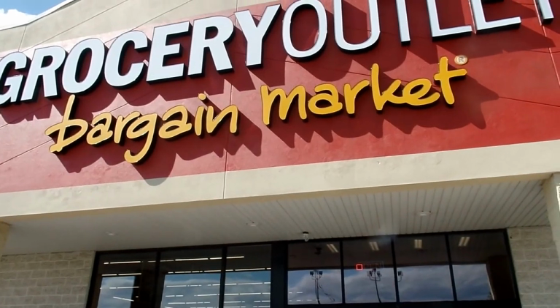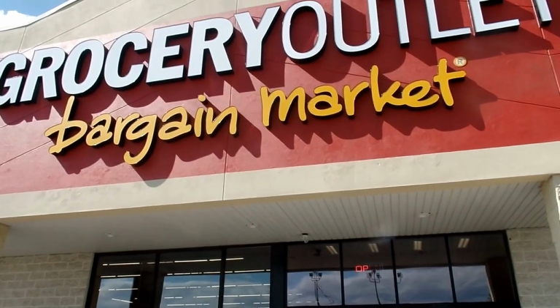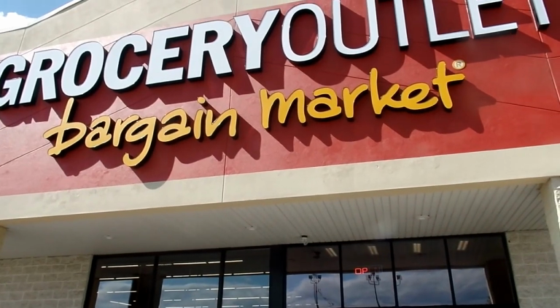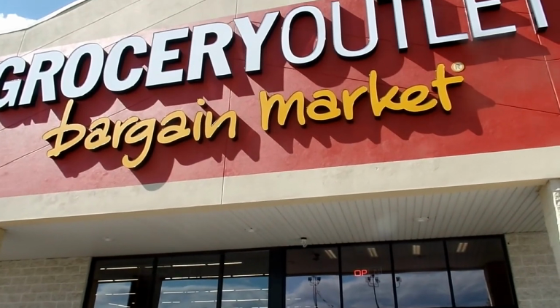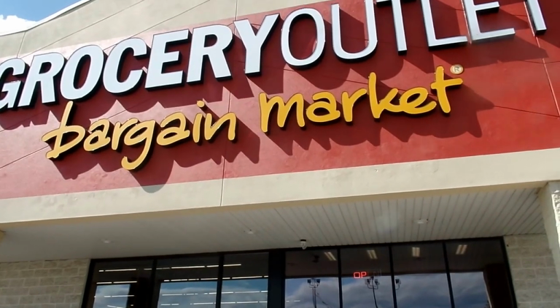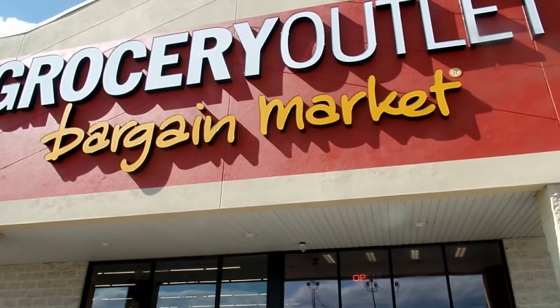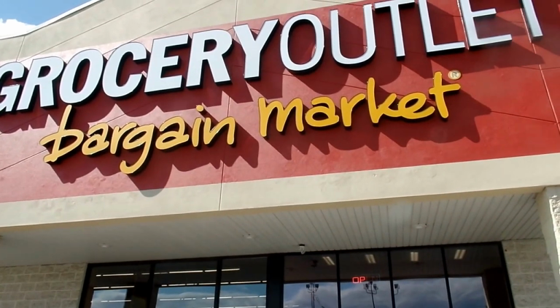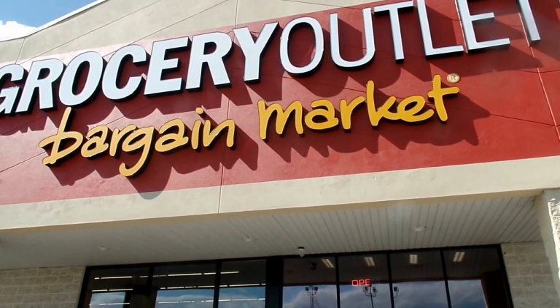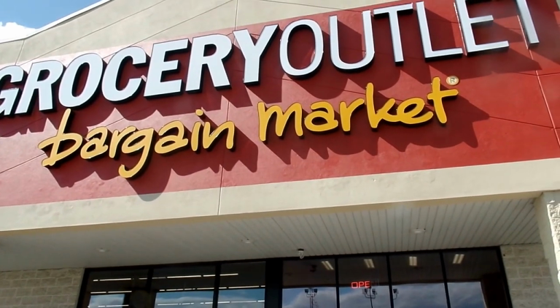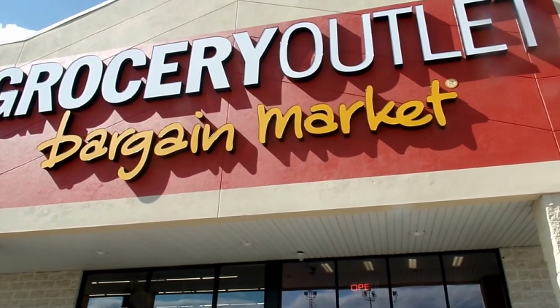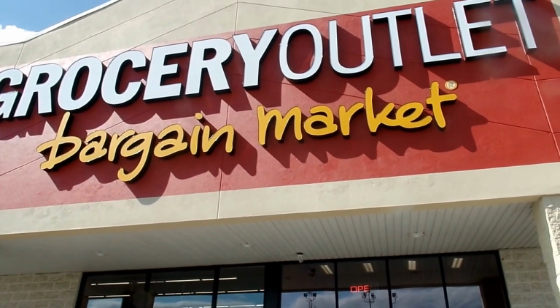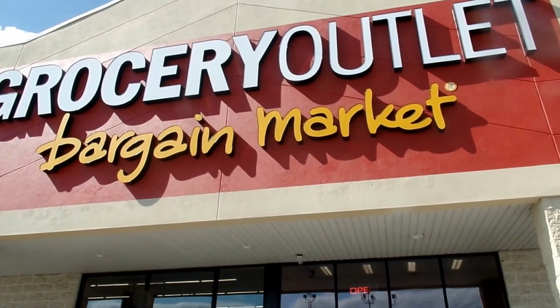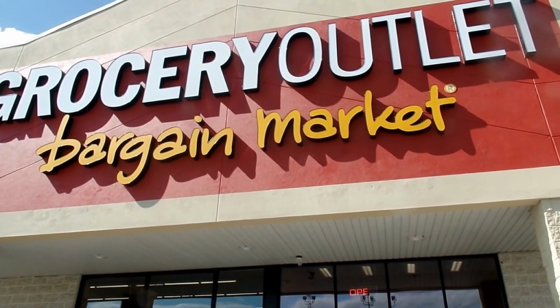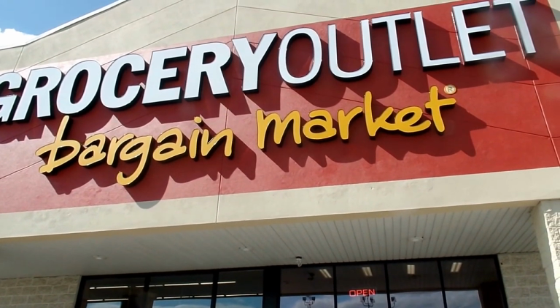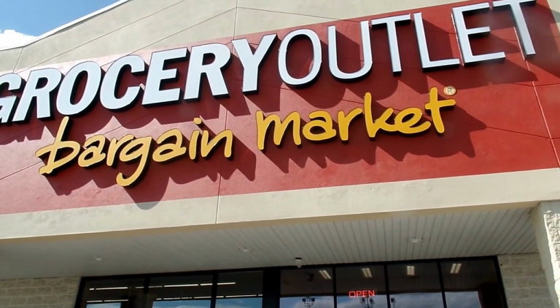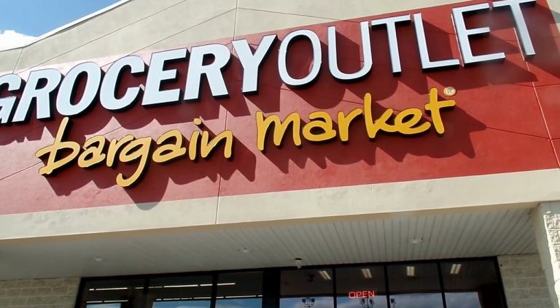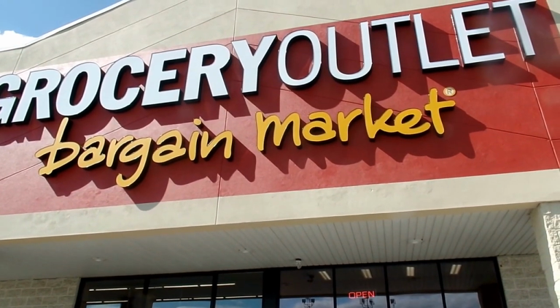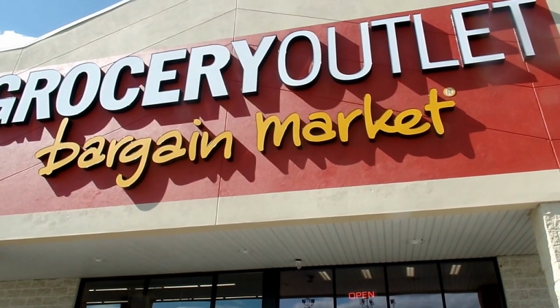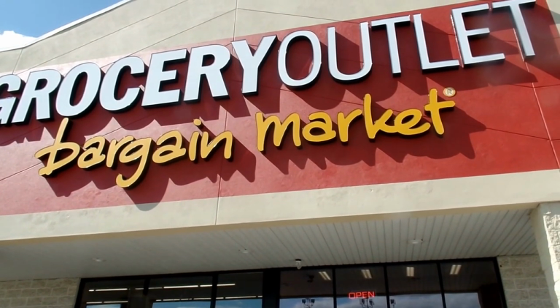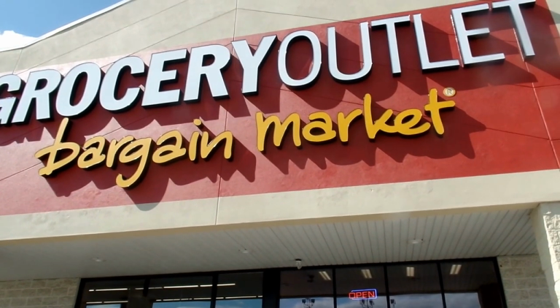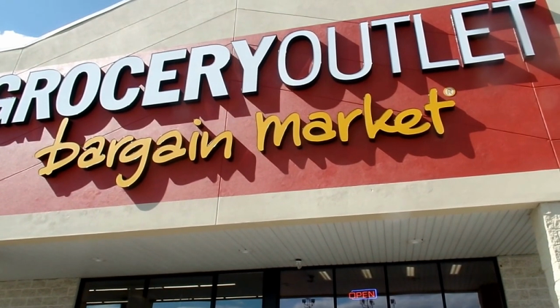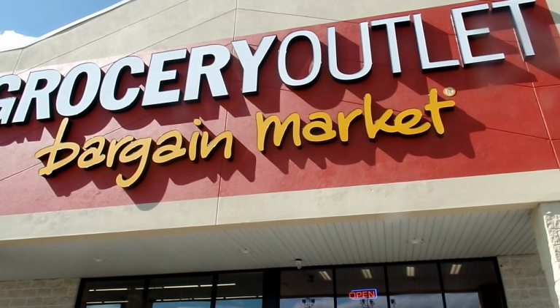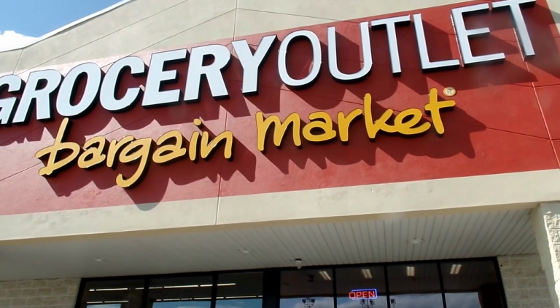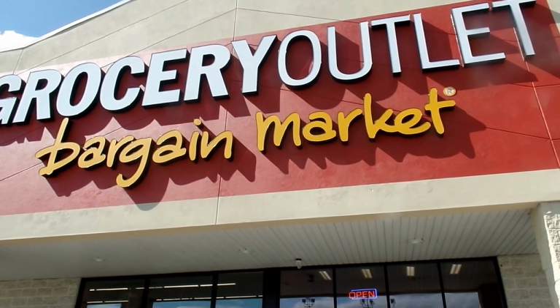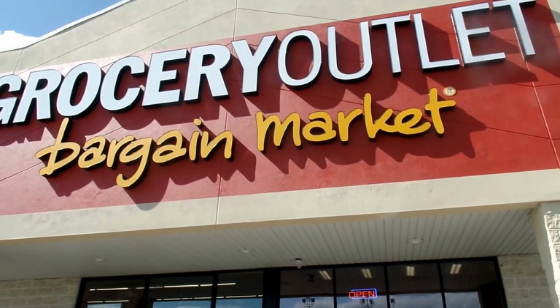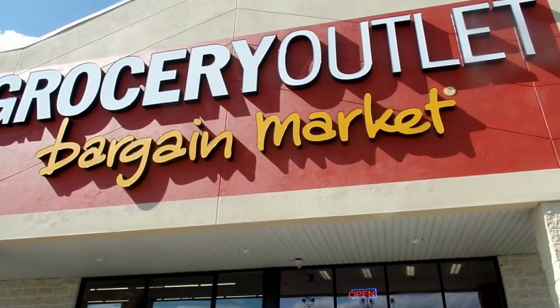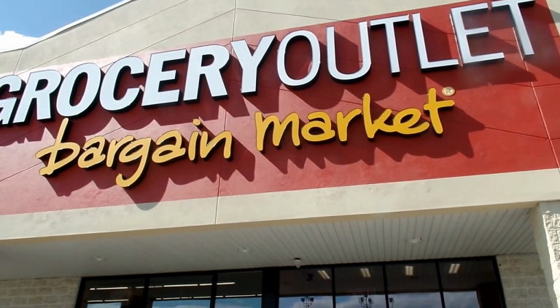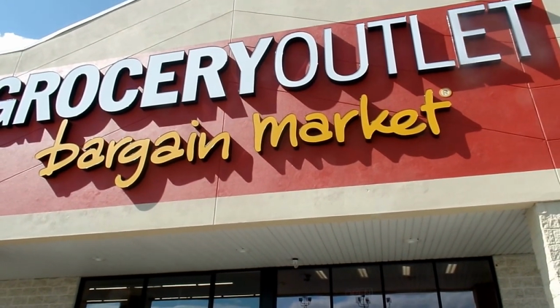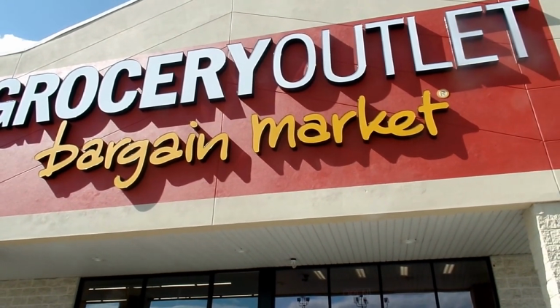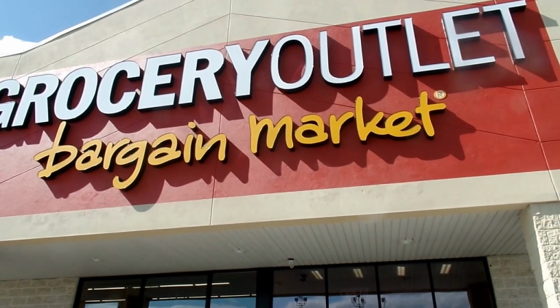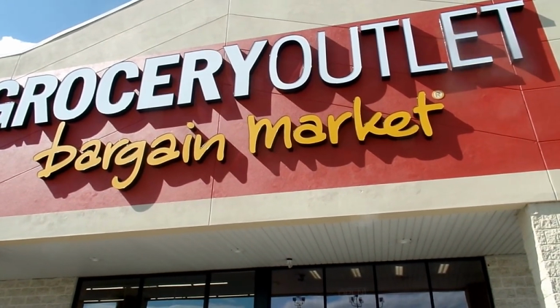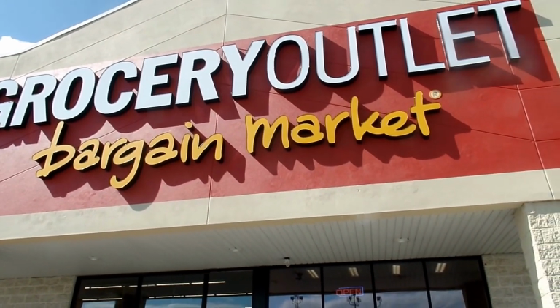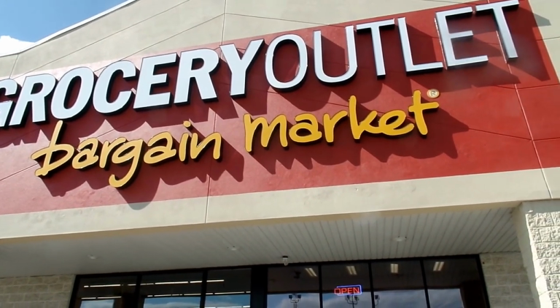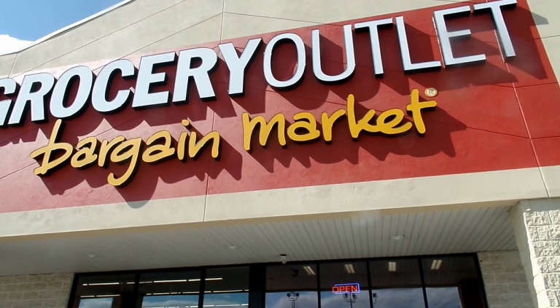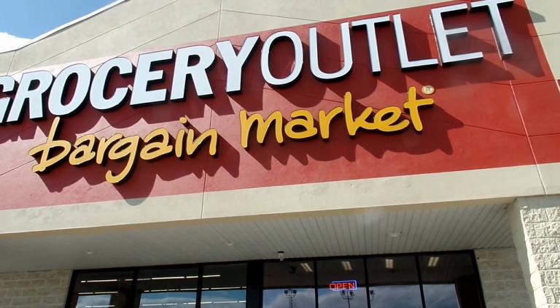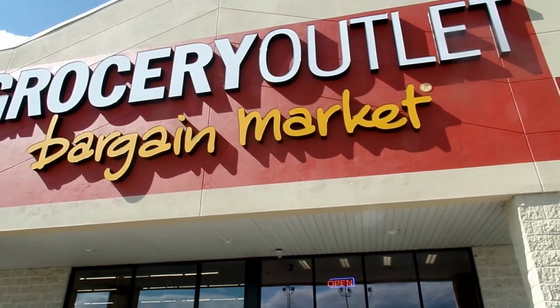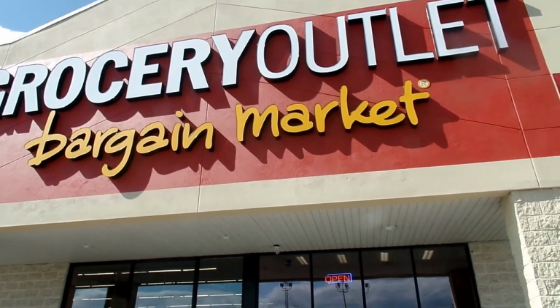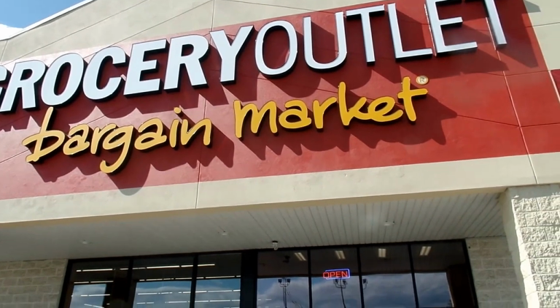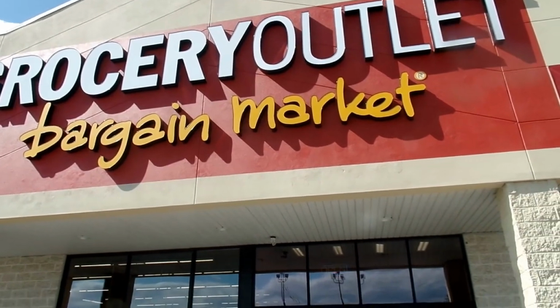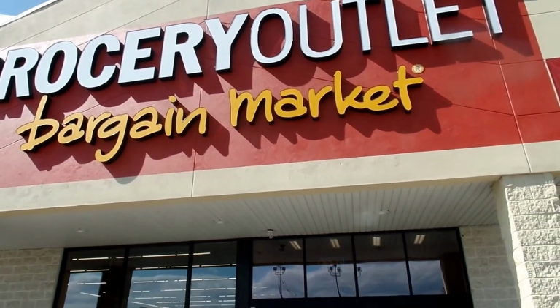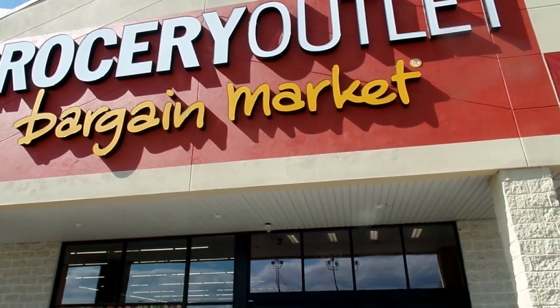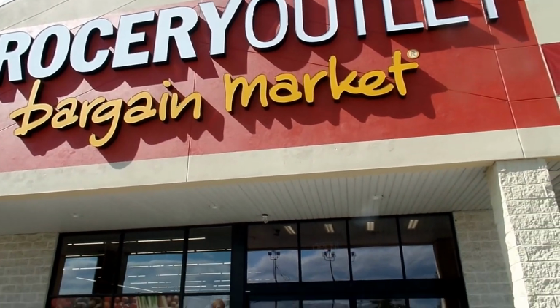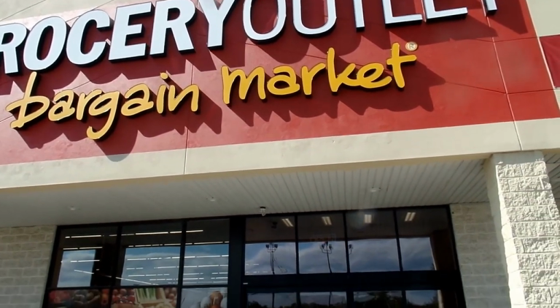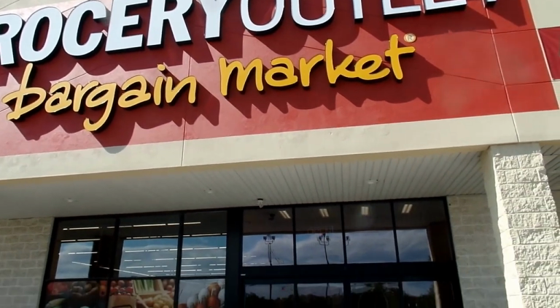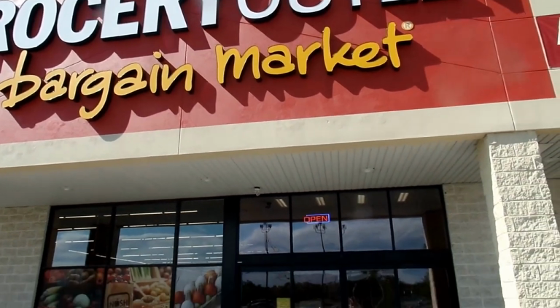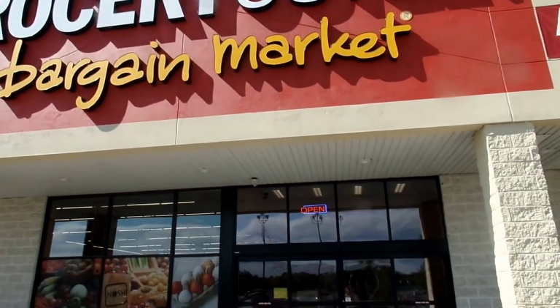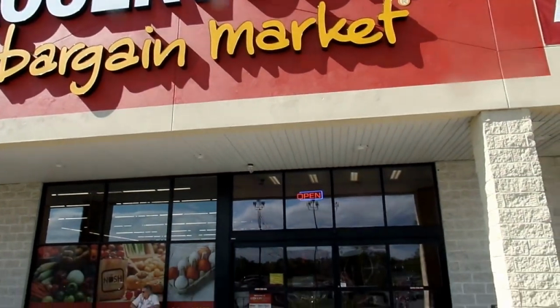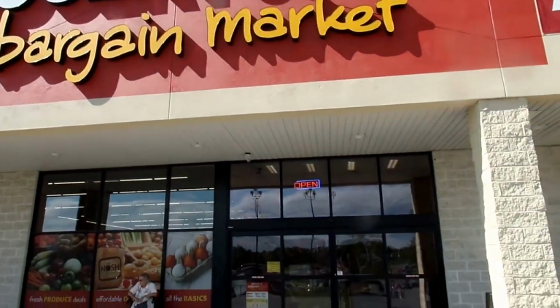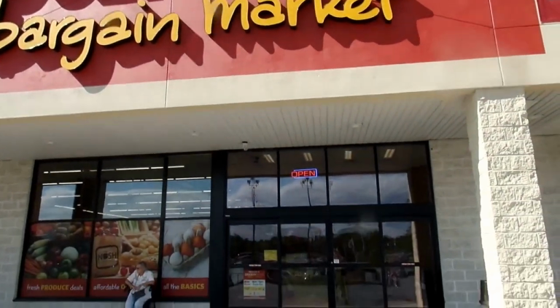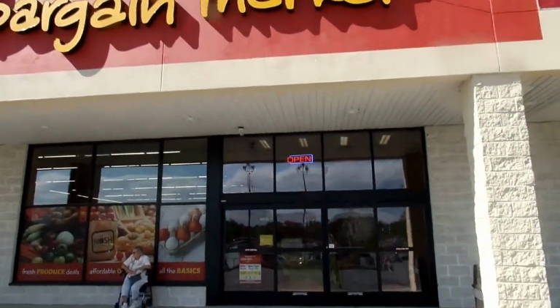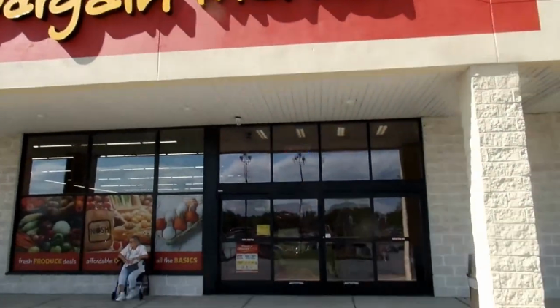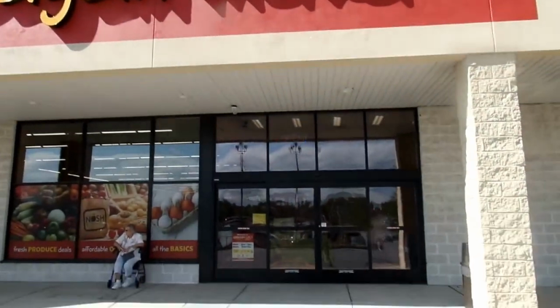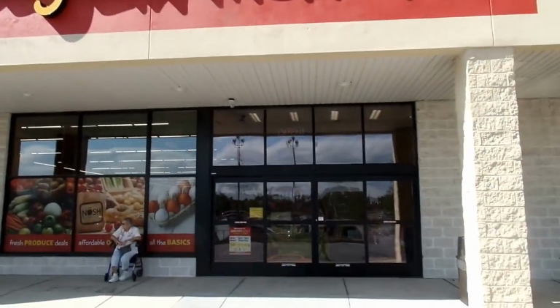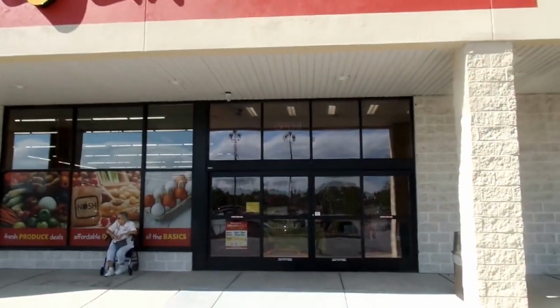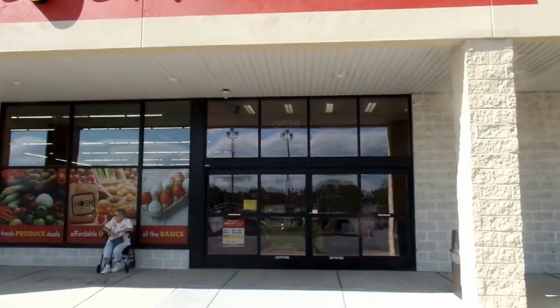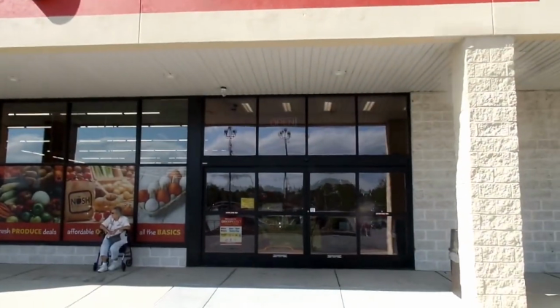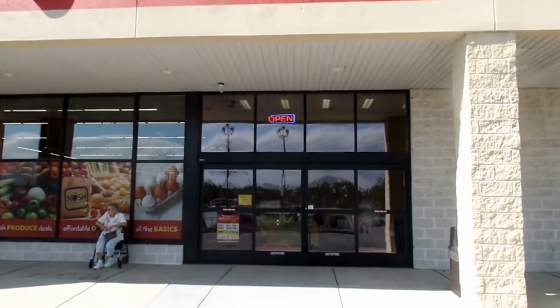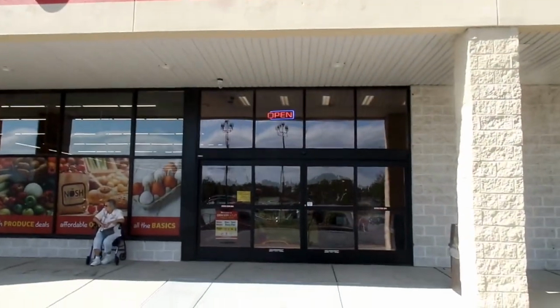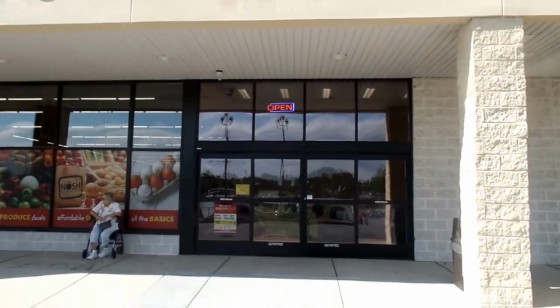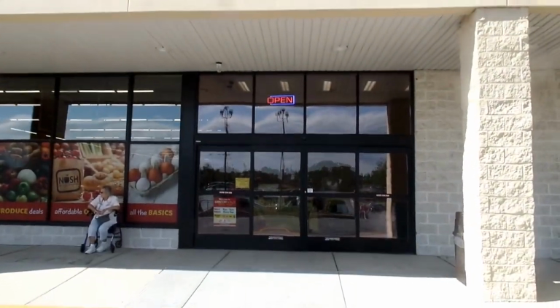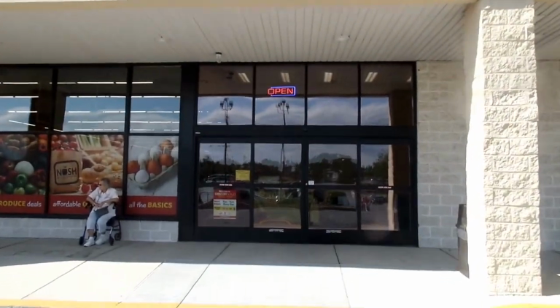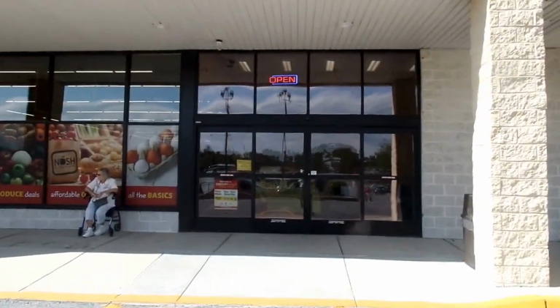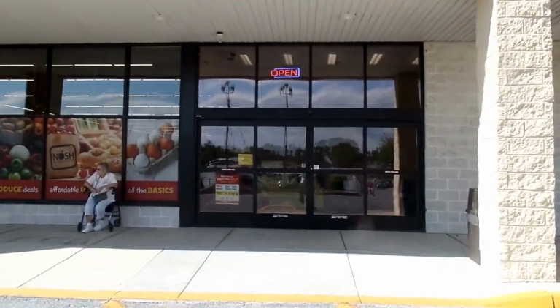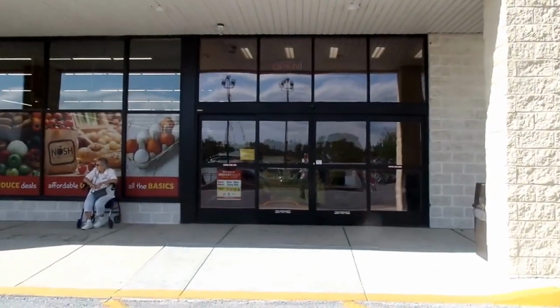Hi, this is Pete and we're in Palmyra, Pennsylvania at the latest Grocery Outlet out here. Let's give you a quick tour.